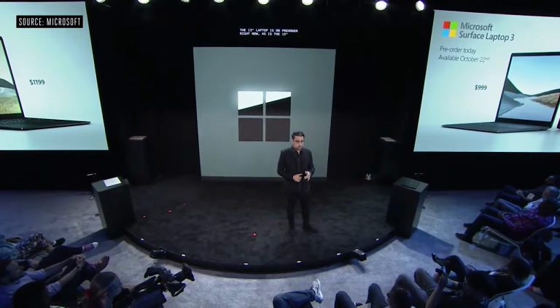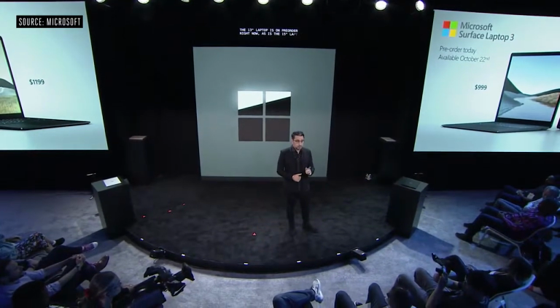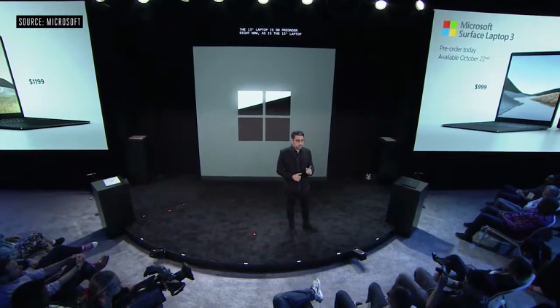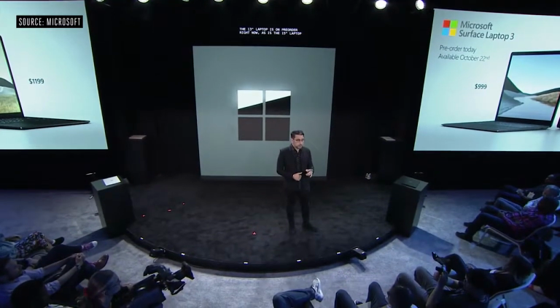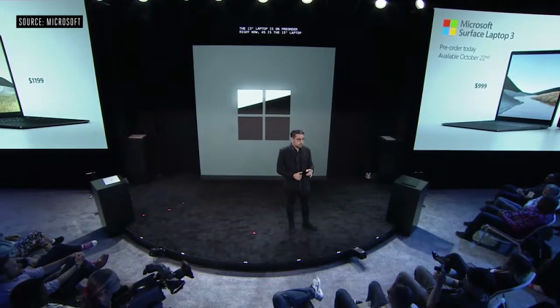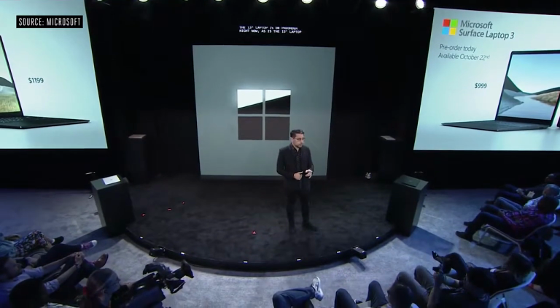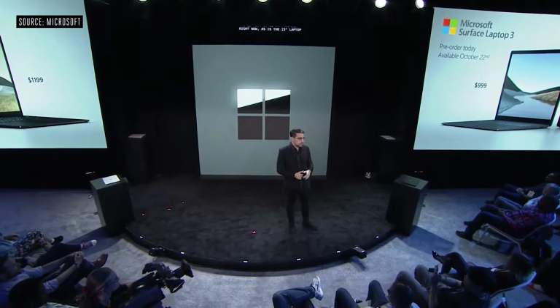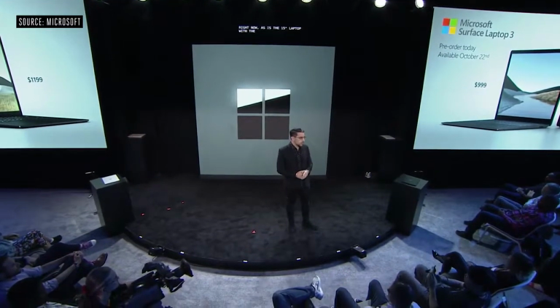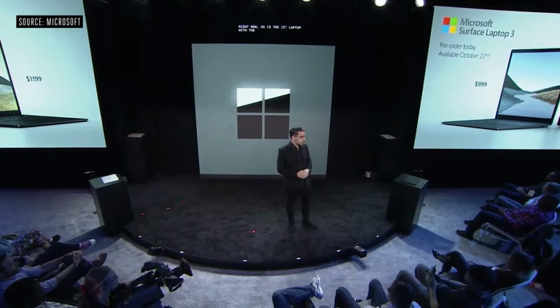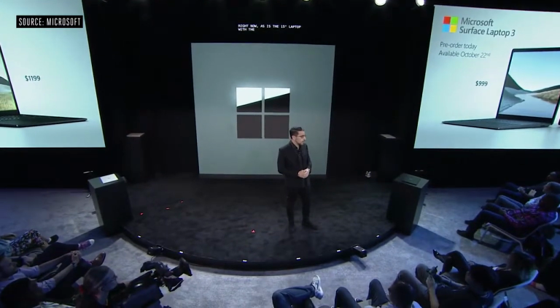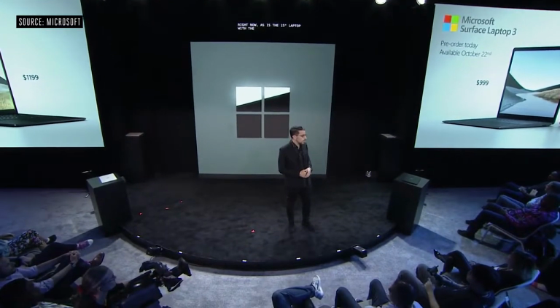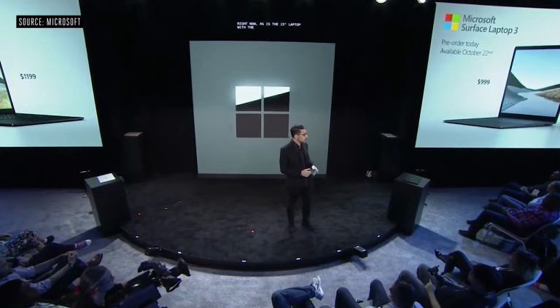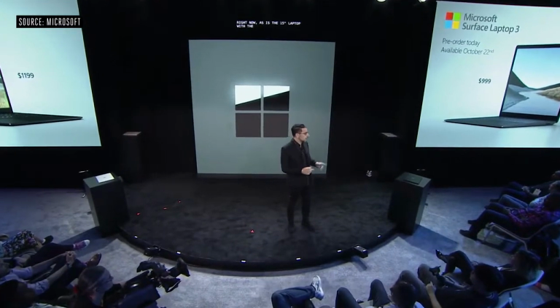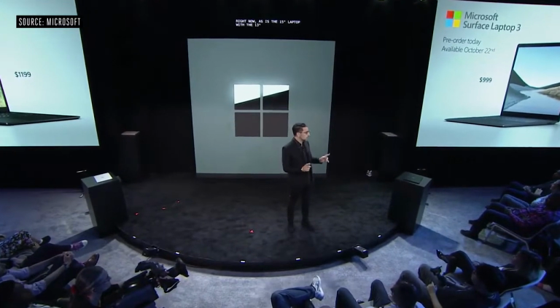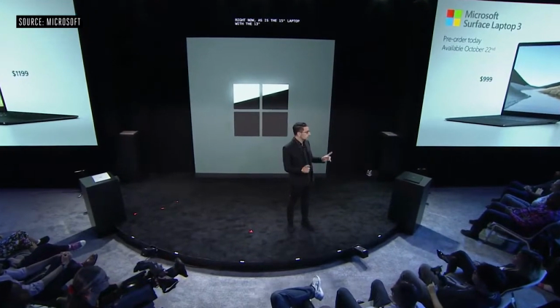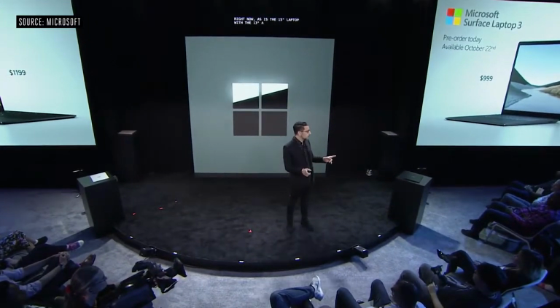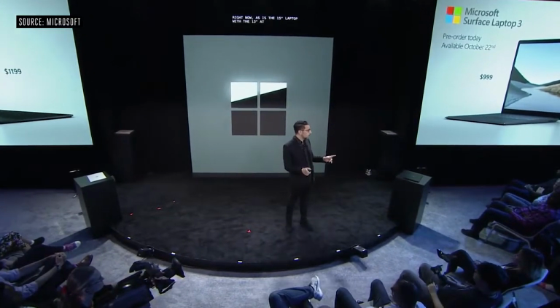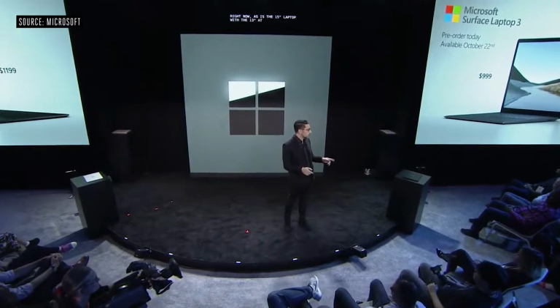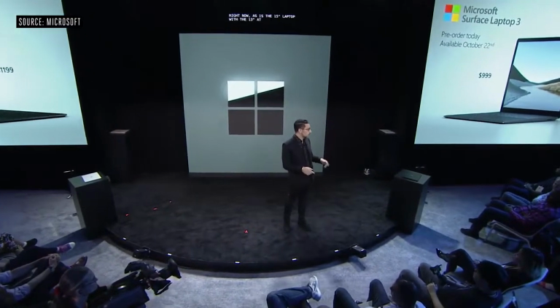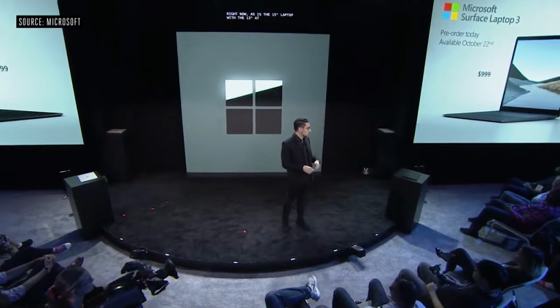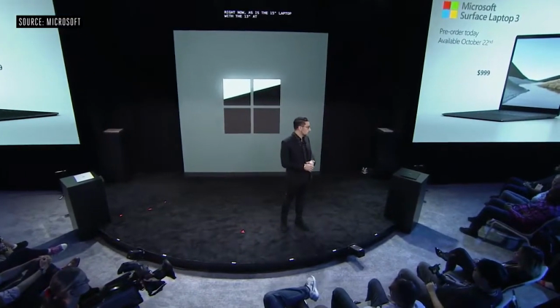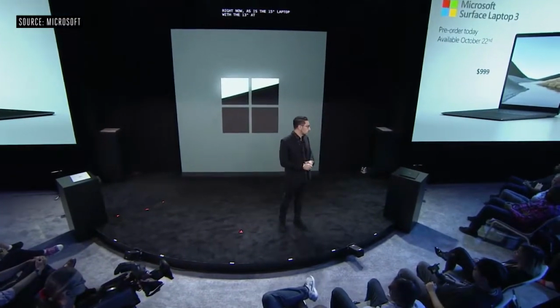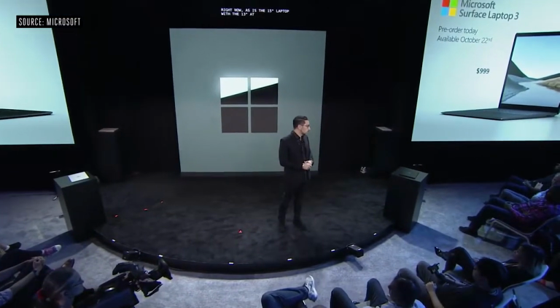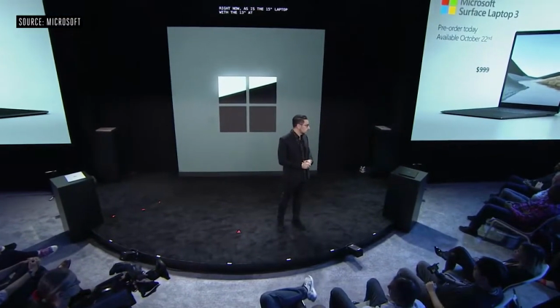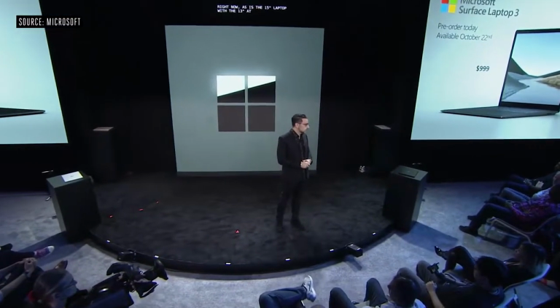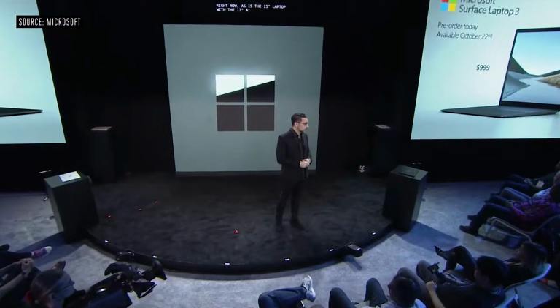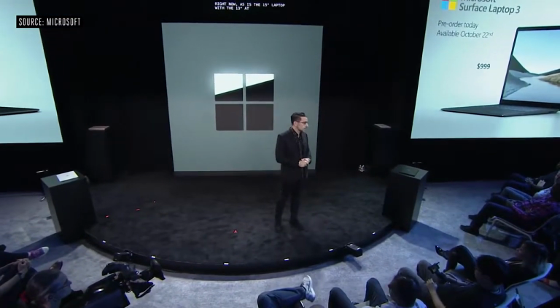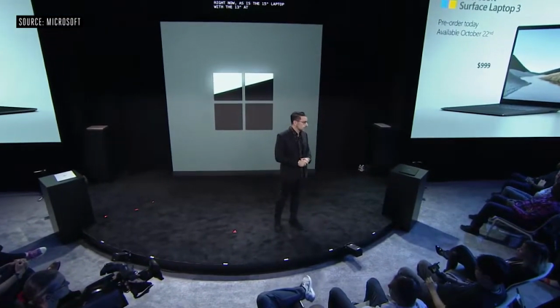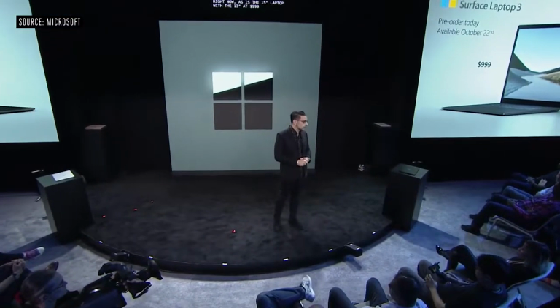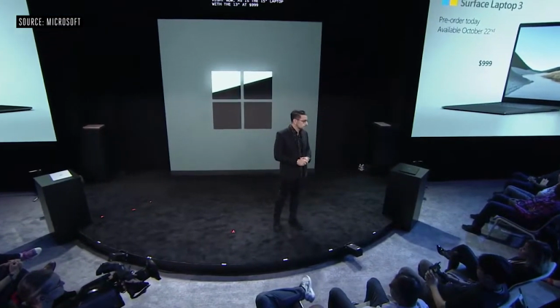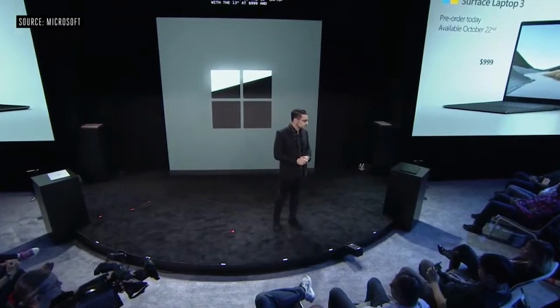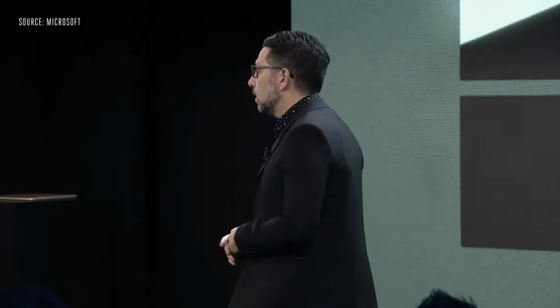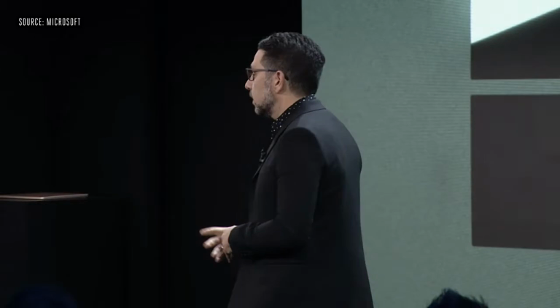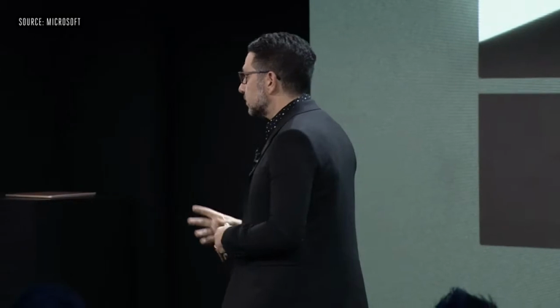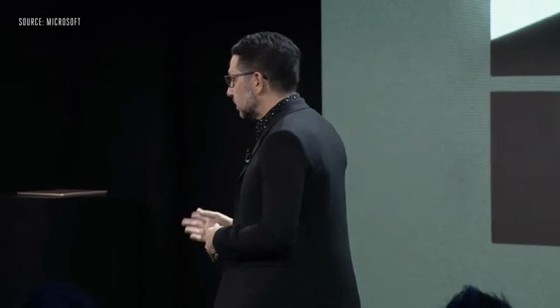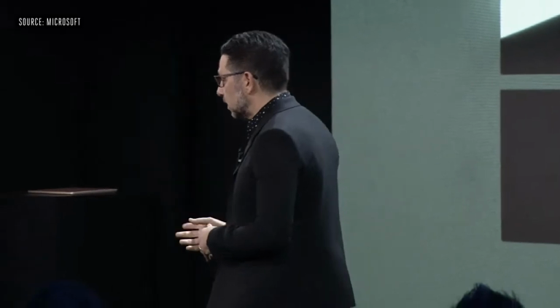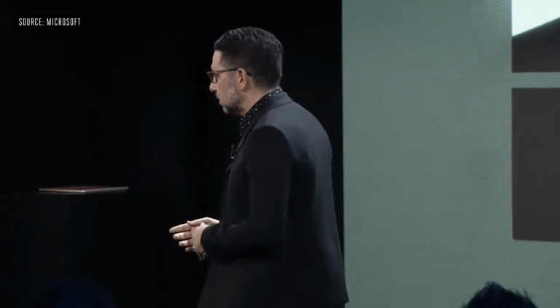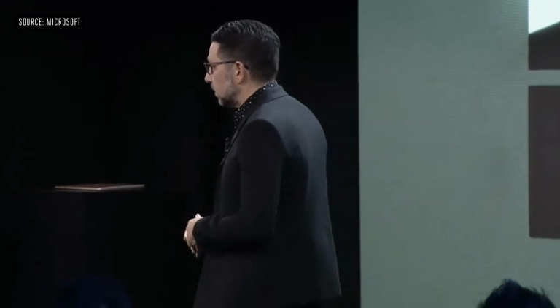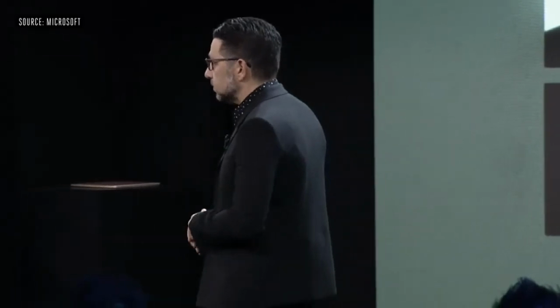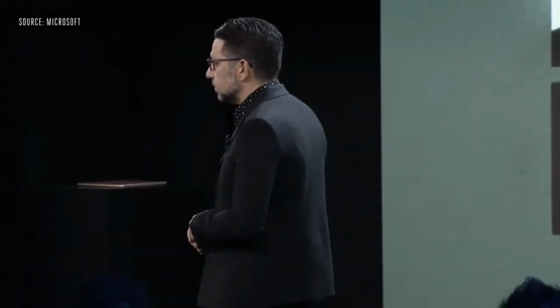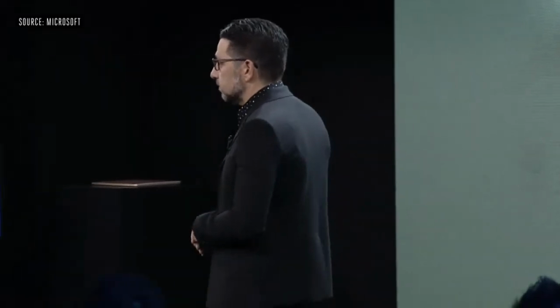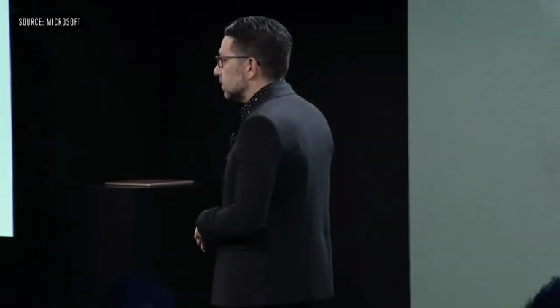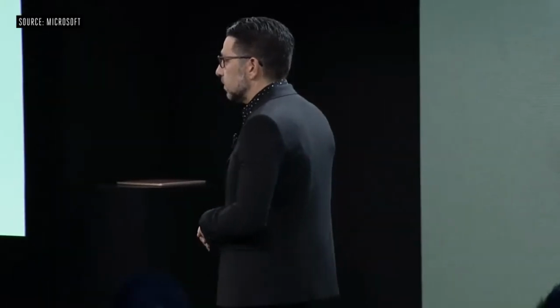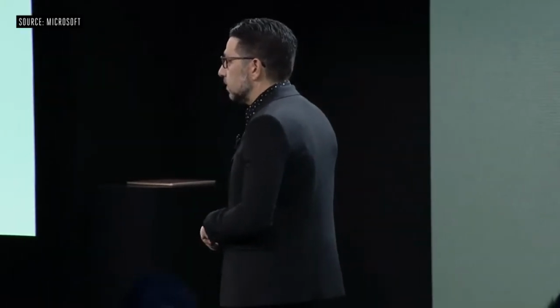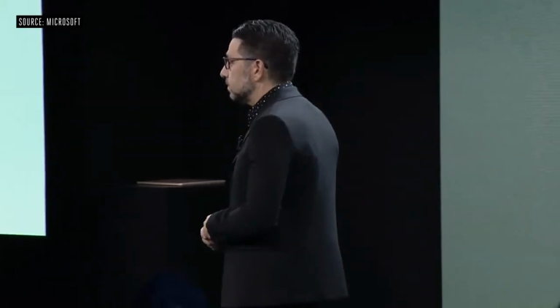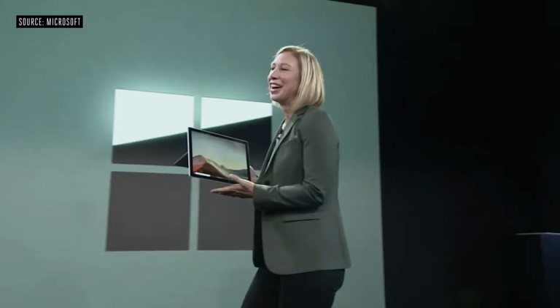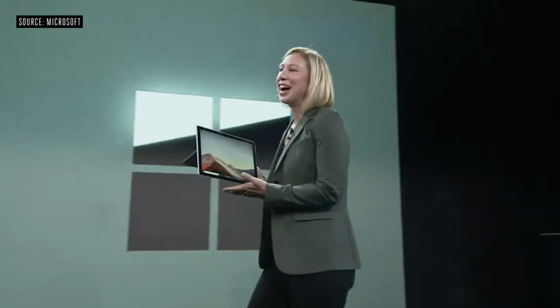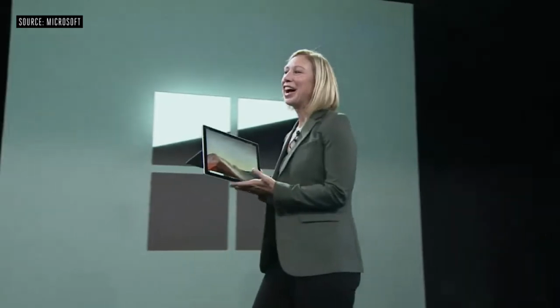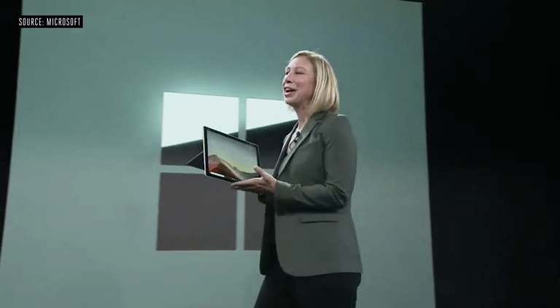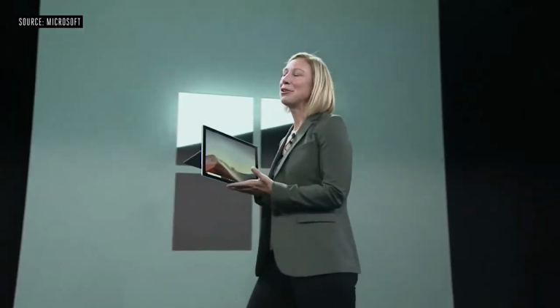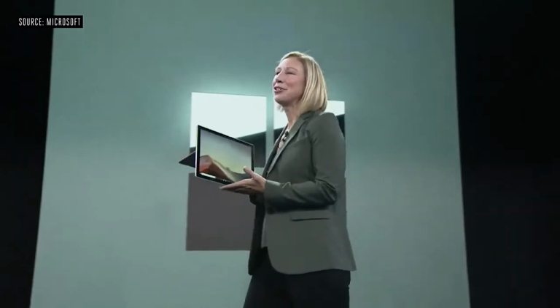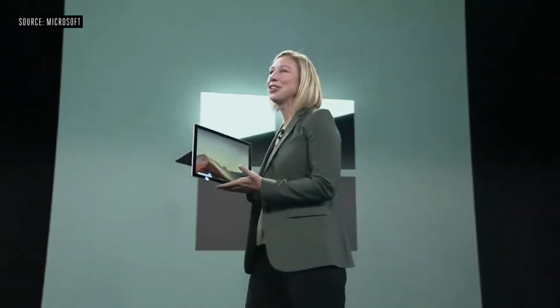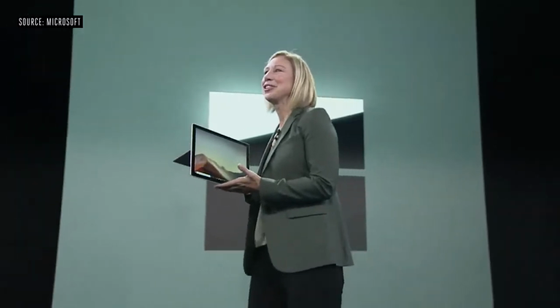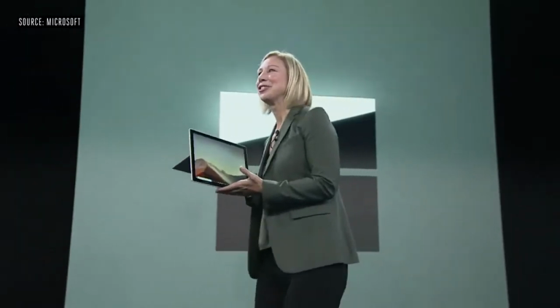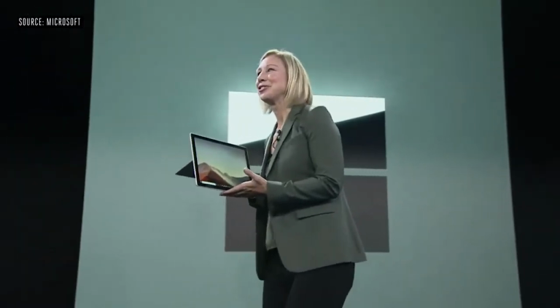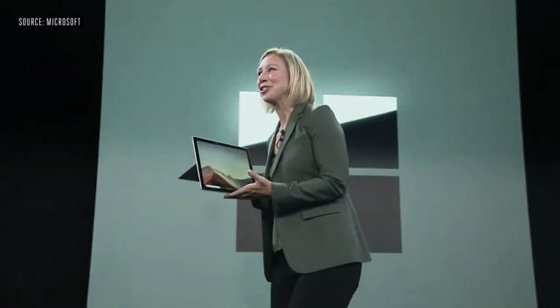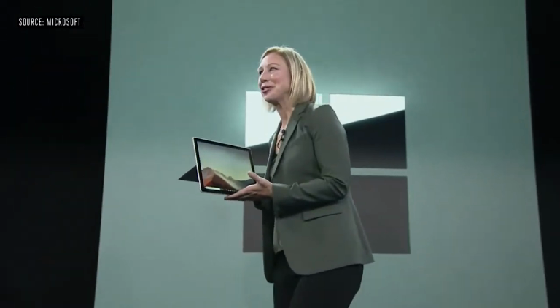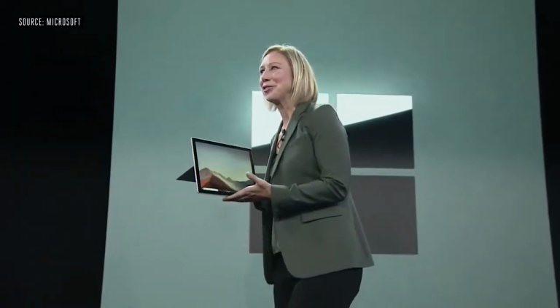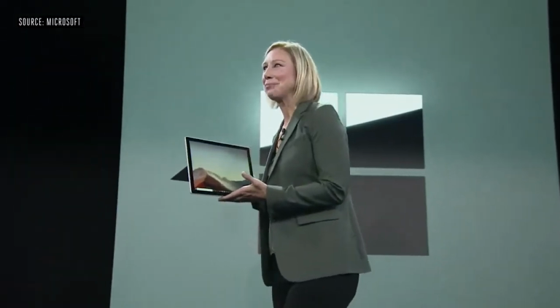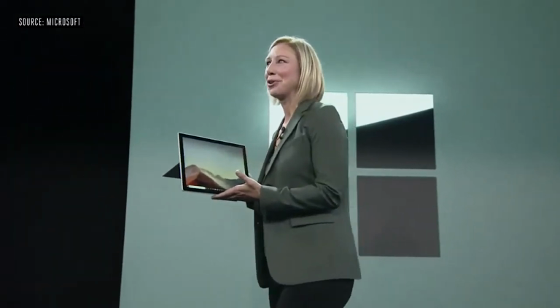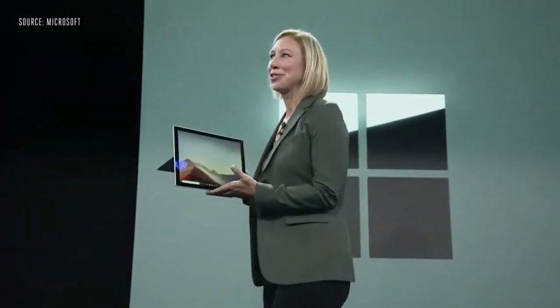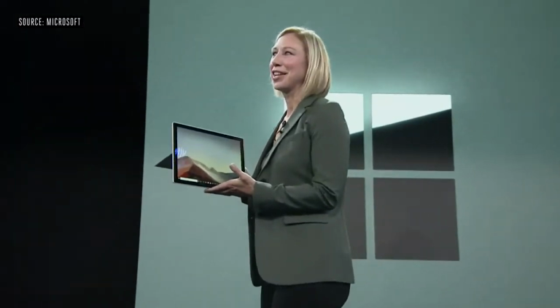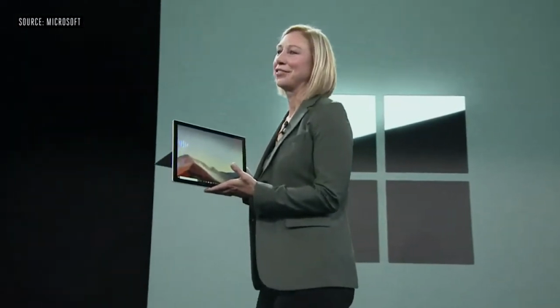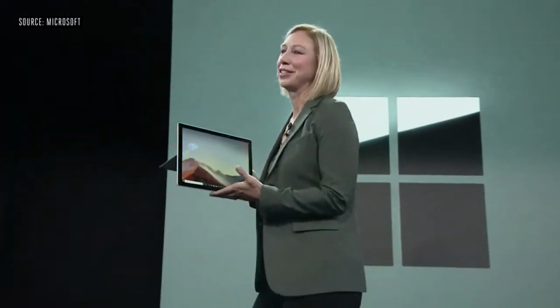We're pretty excited for you to get it — it'll be in your hands on October 22nd. Let's talk about Surface Pro. I'm holding the new Surface Pro 7.